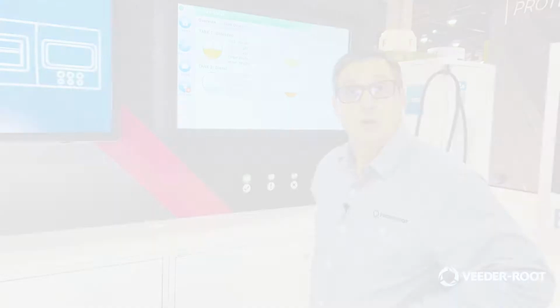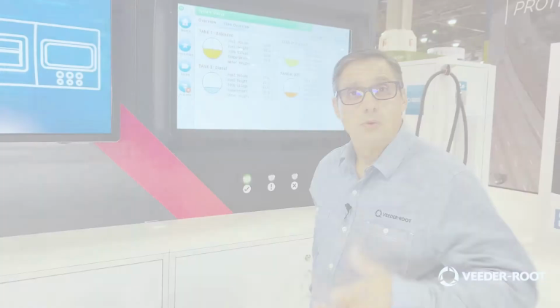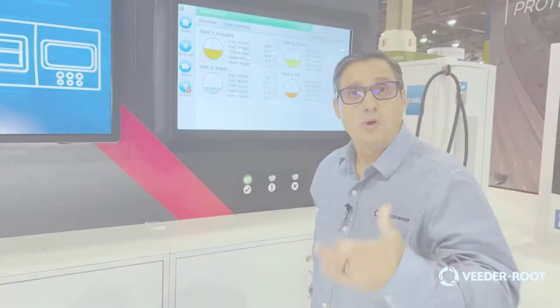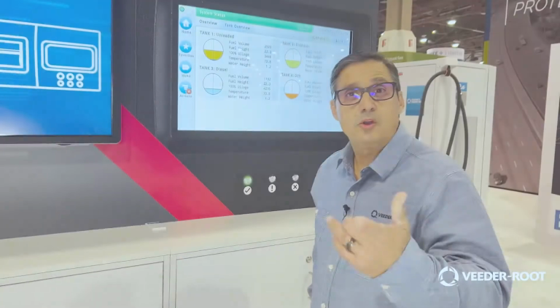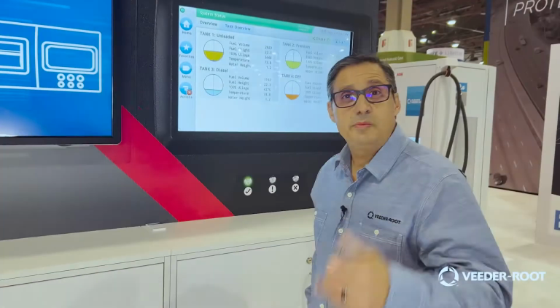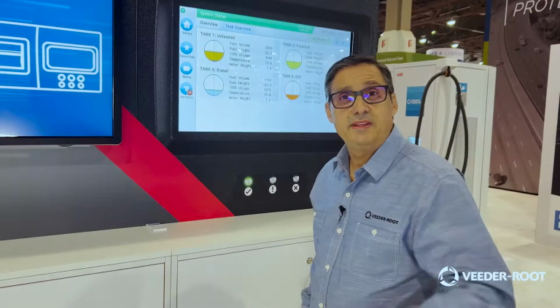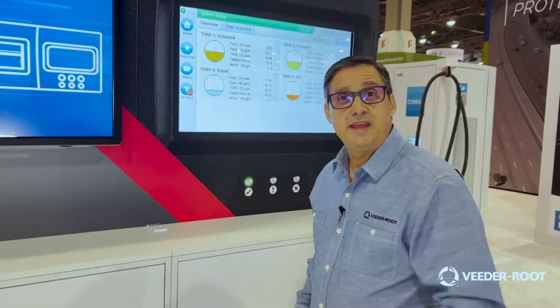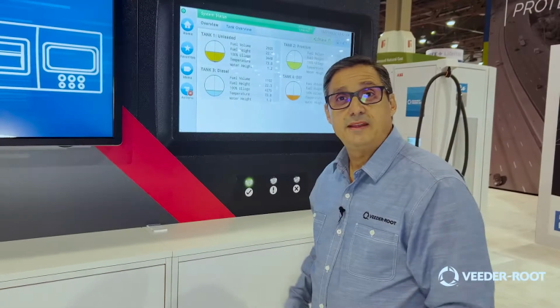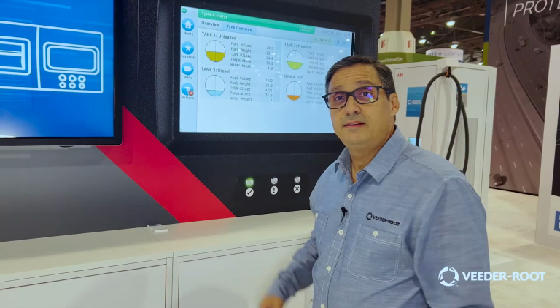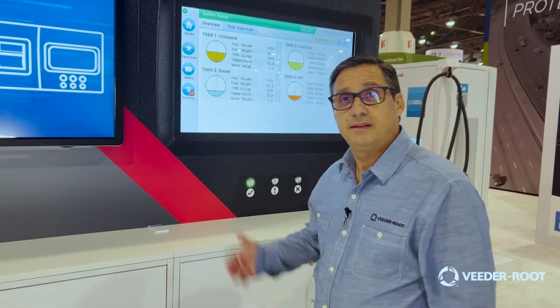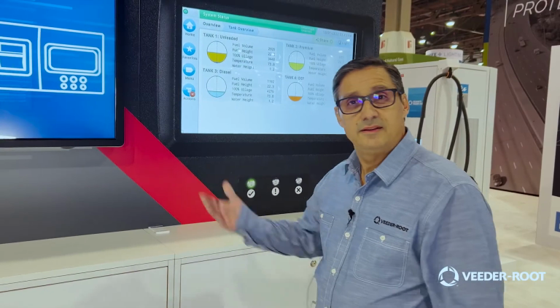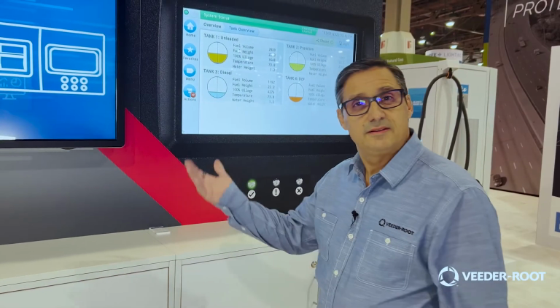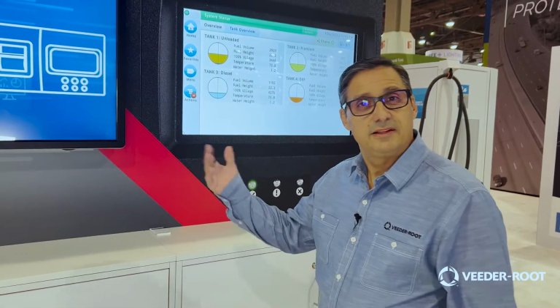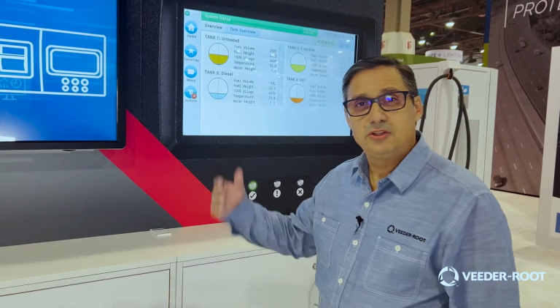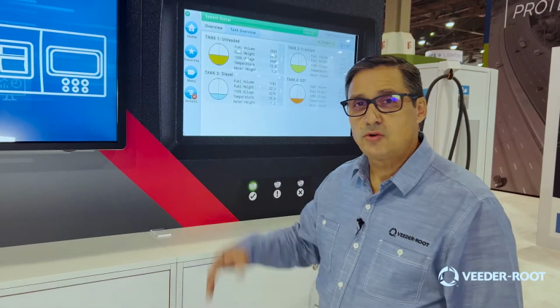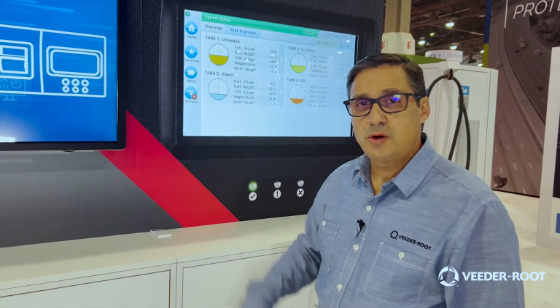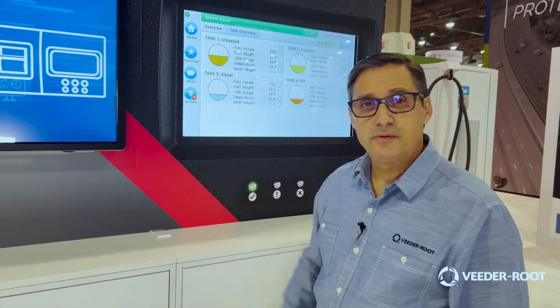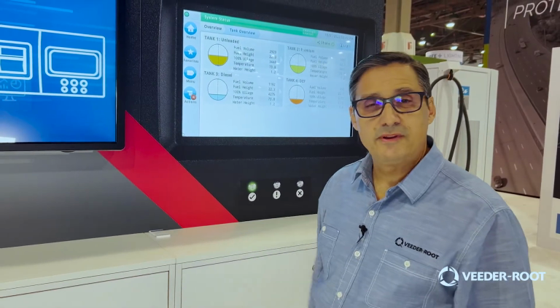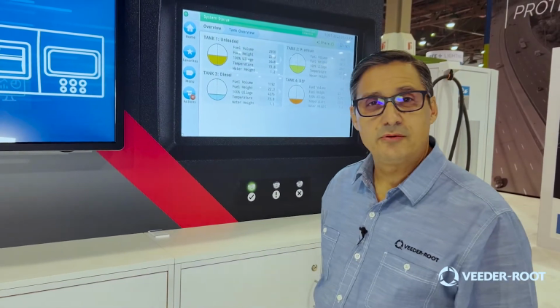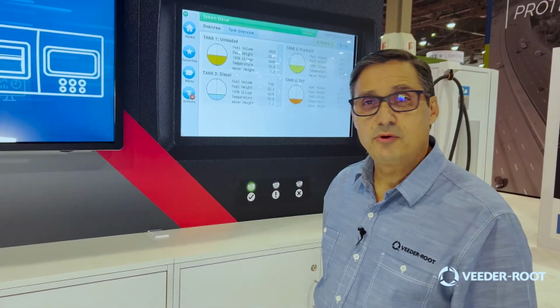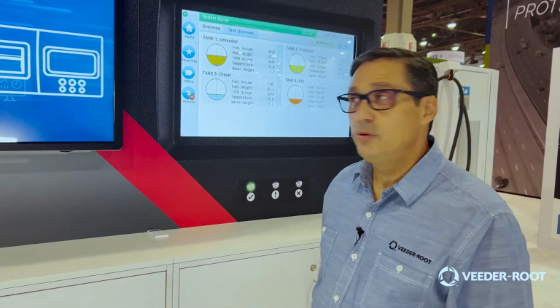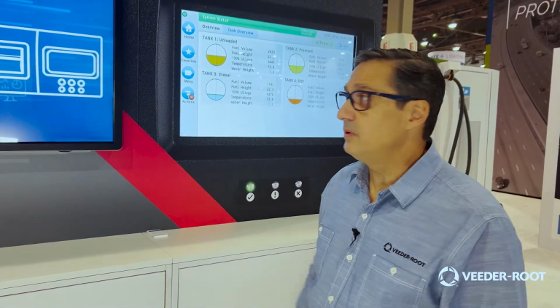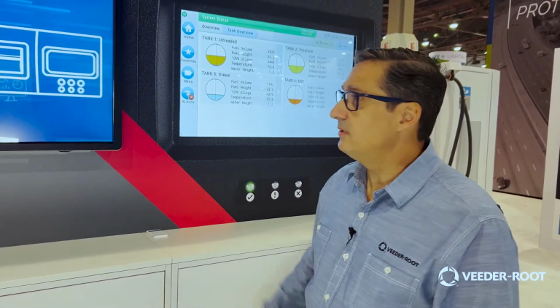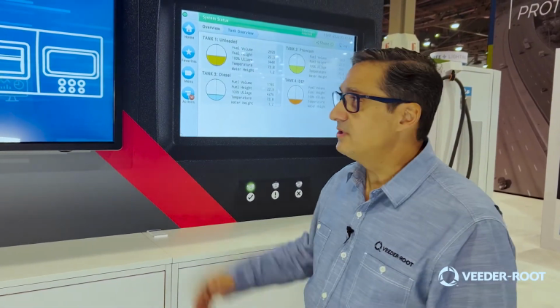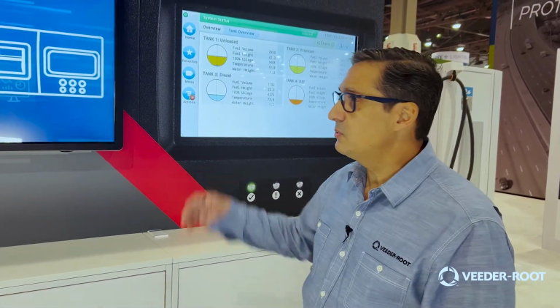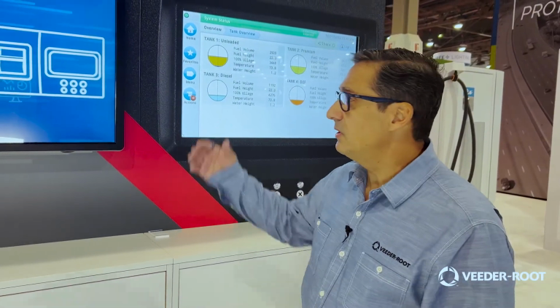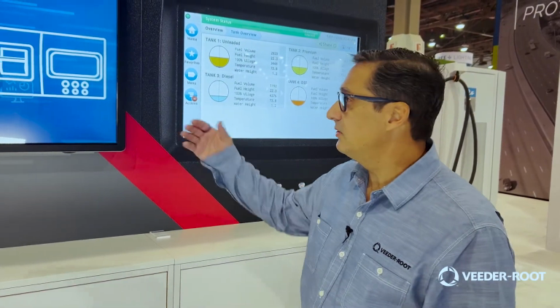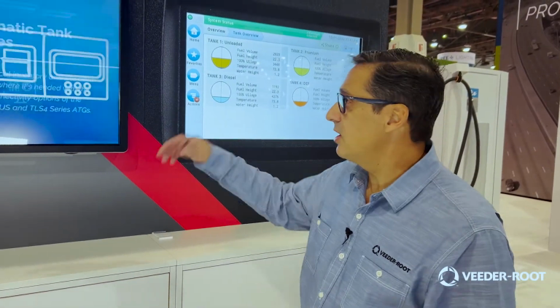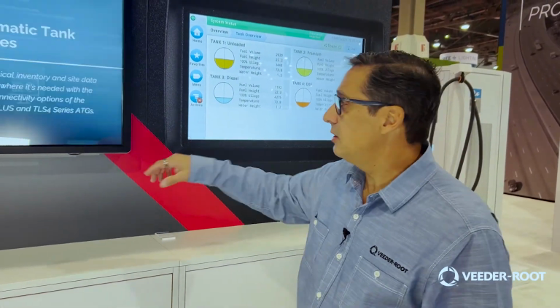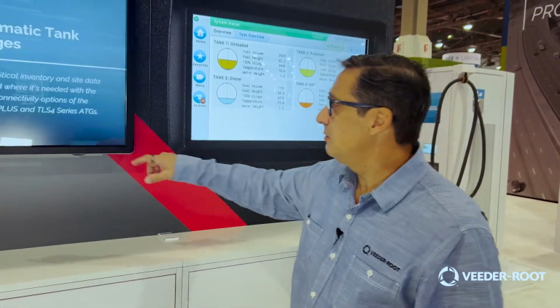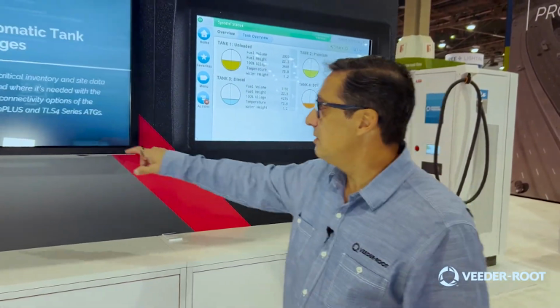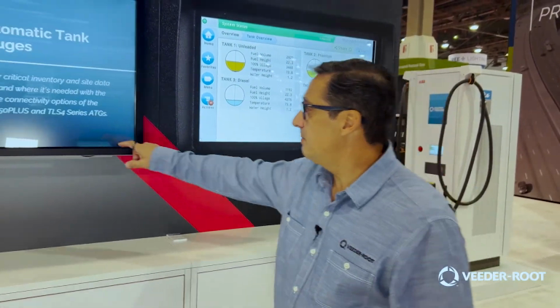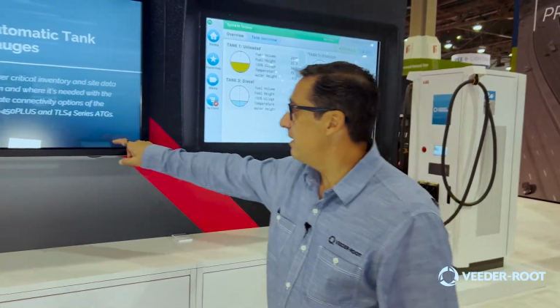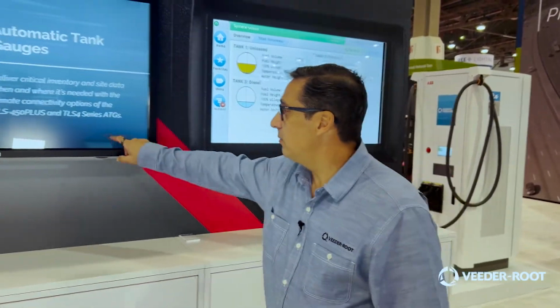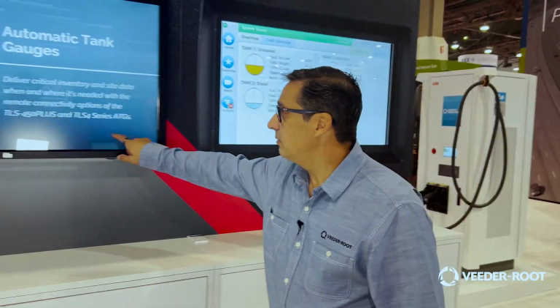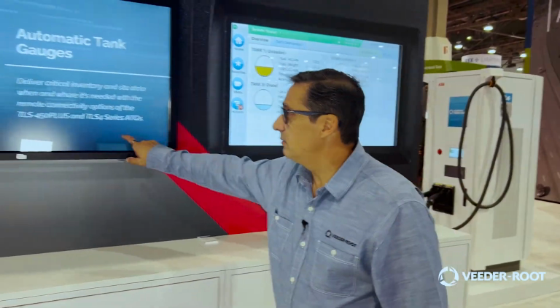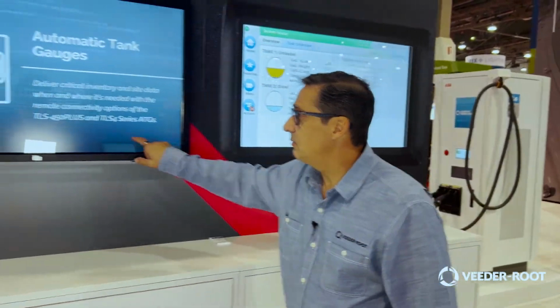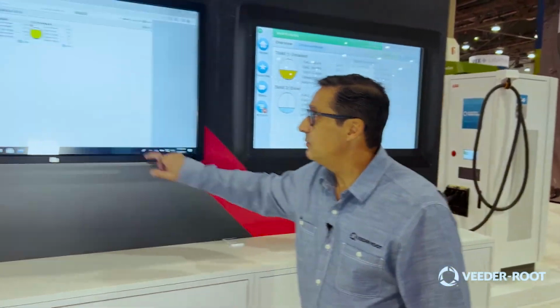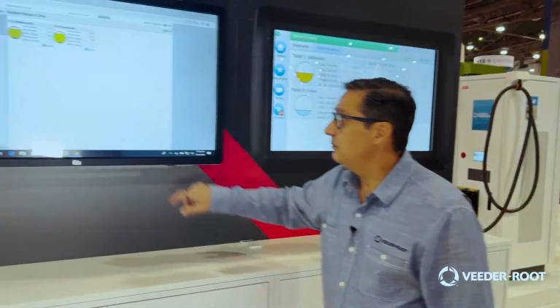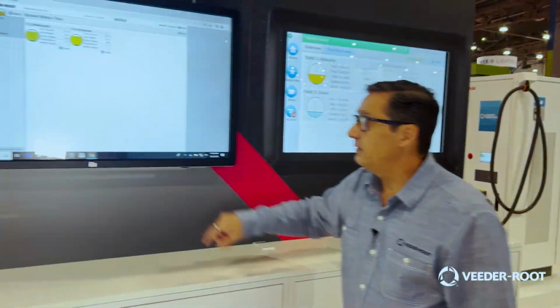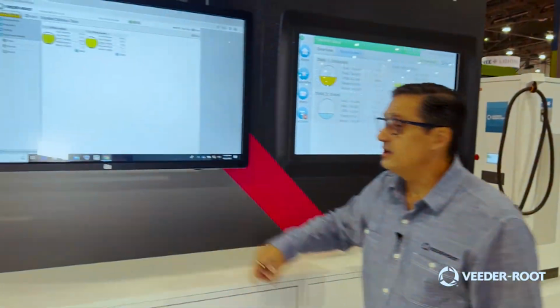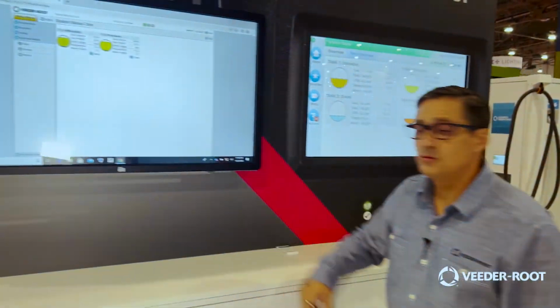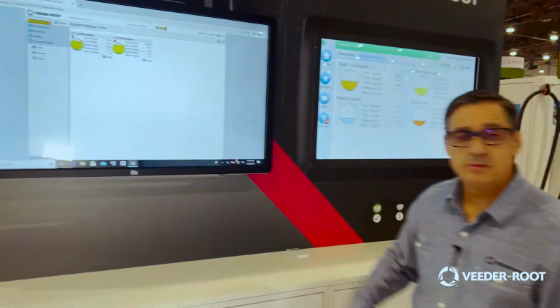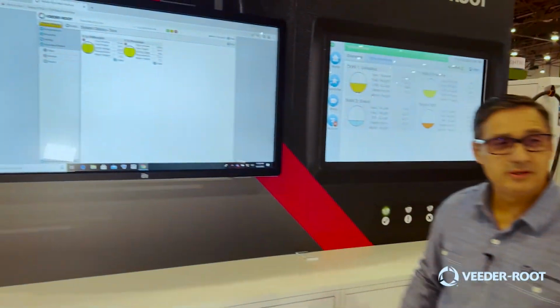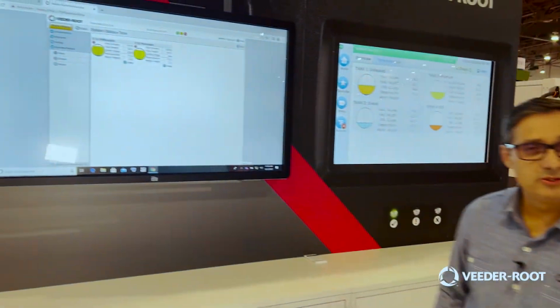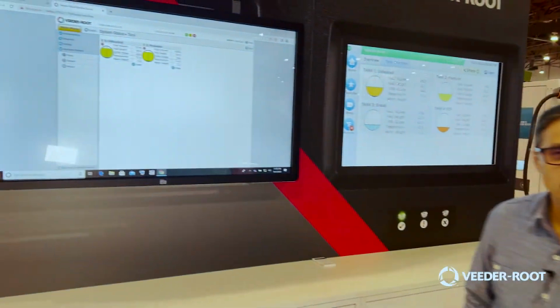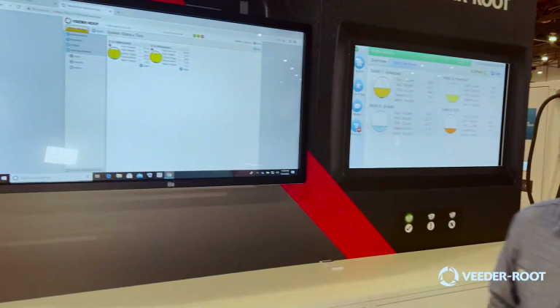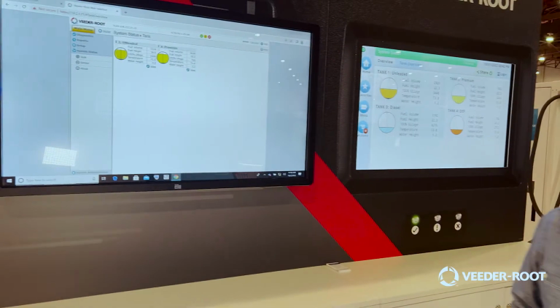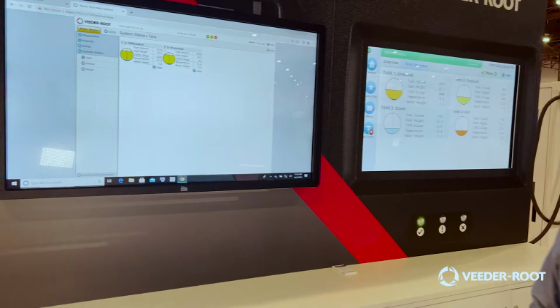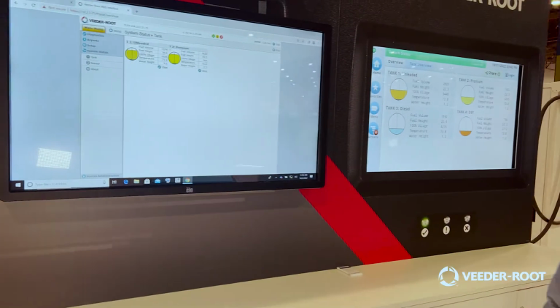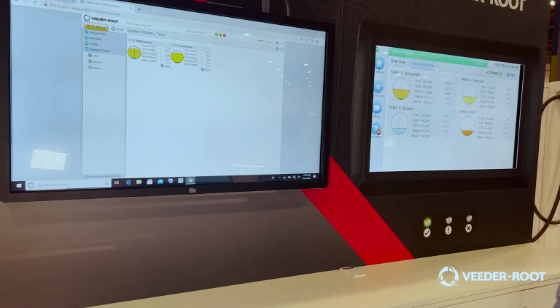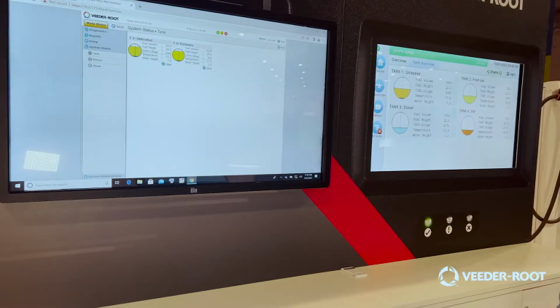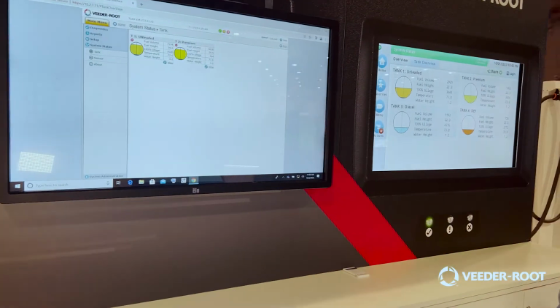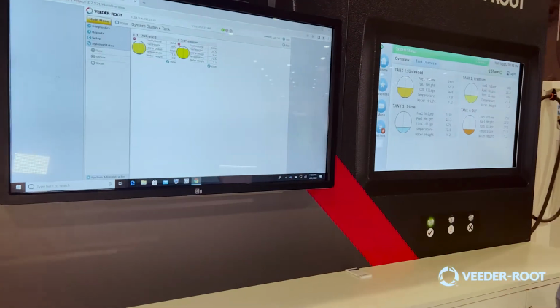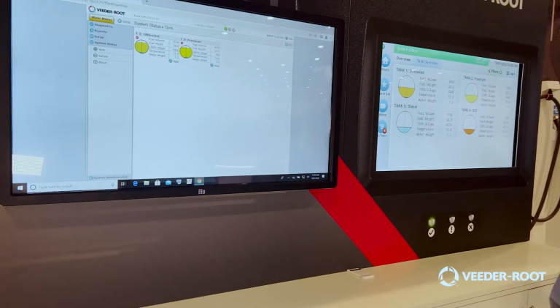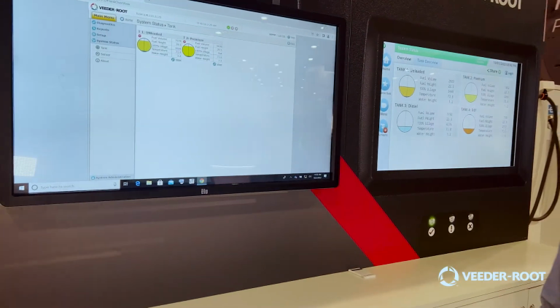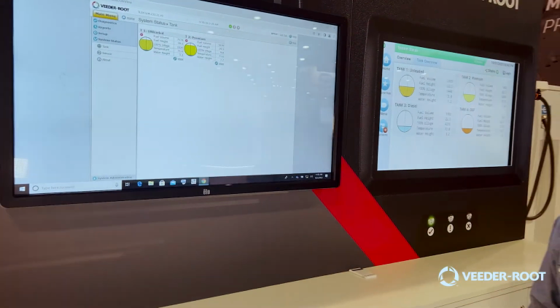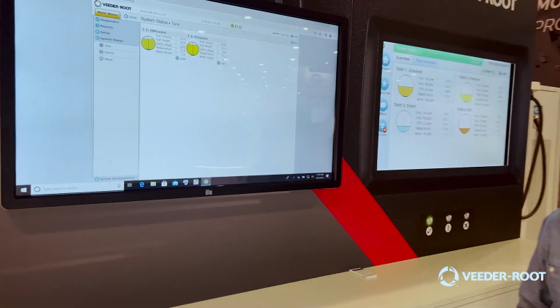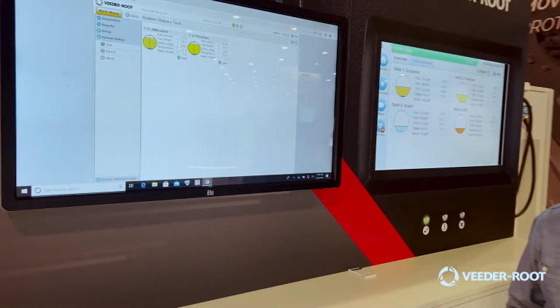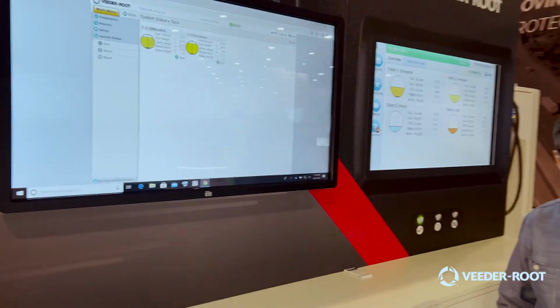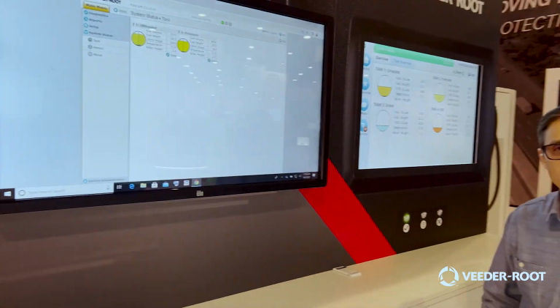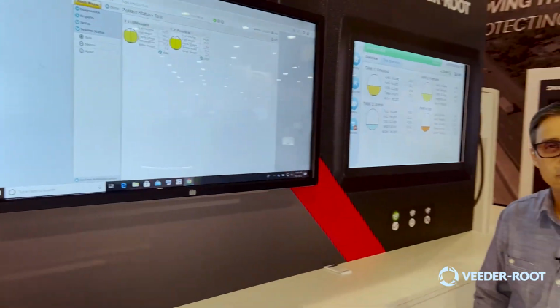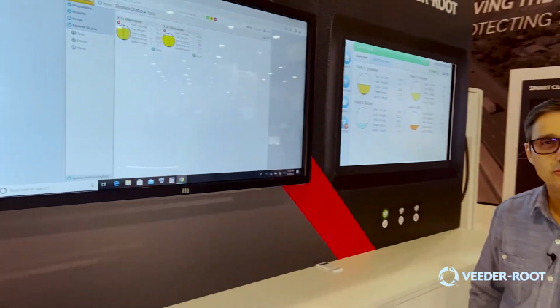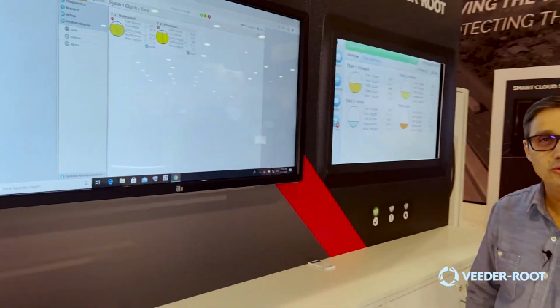Welcome again. This is Lee Girard with VitaRoot. I just want to talk a little bit about what else we've been doing over the last year or two.